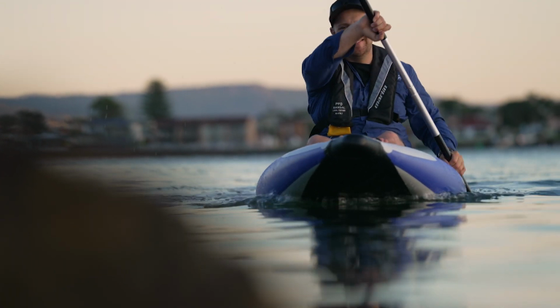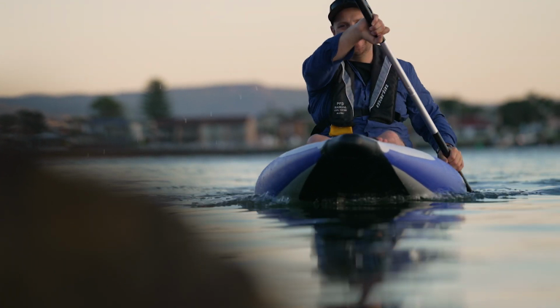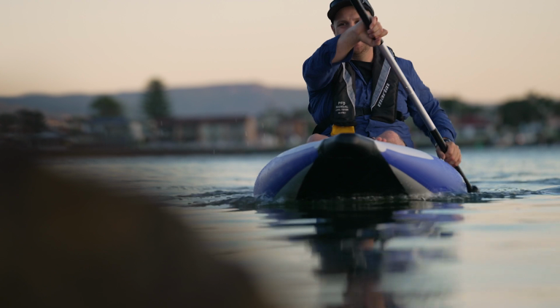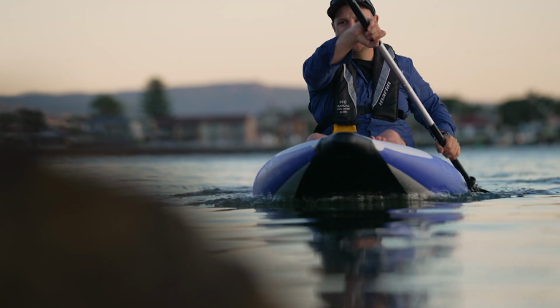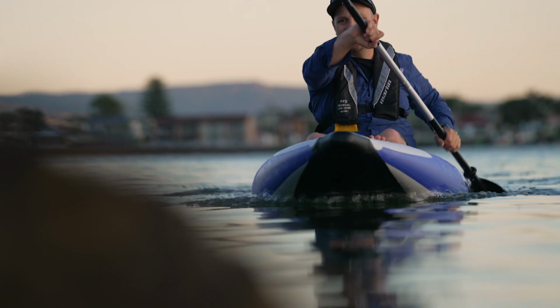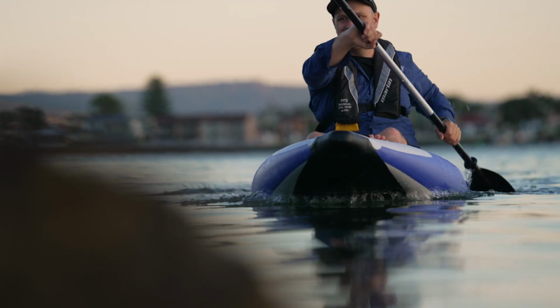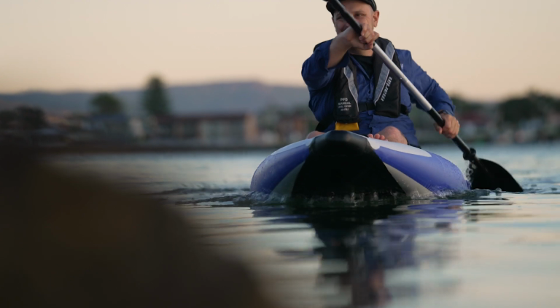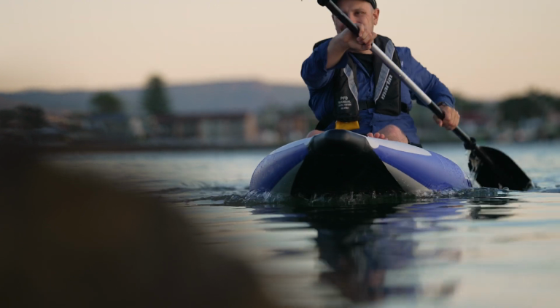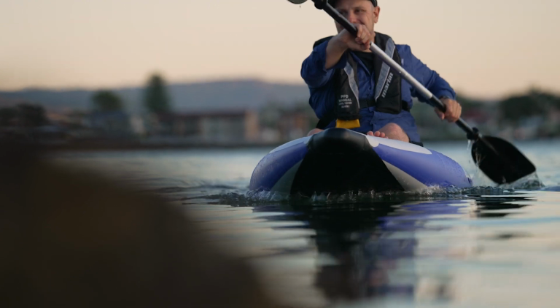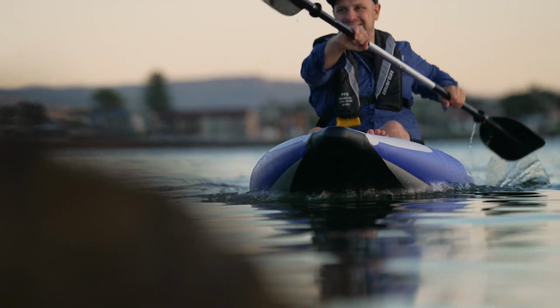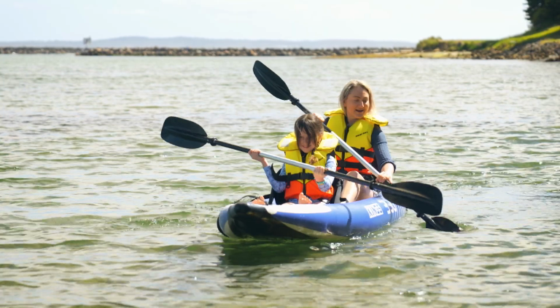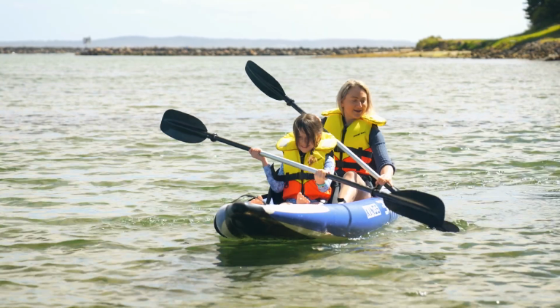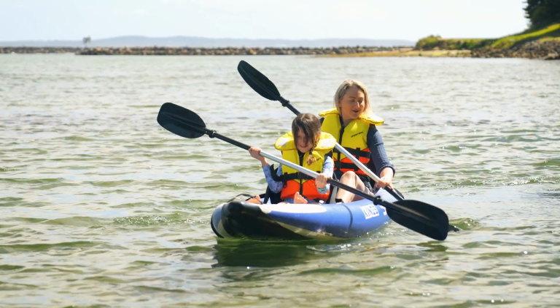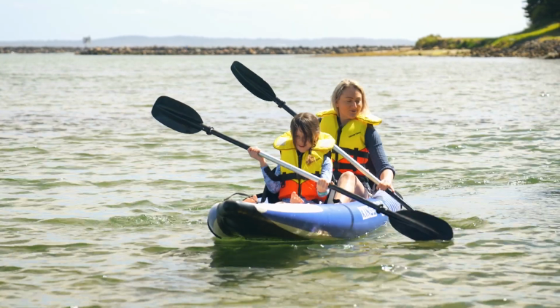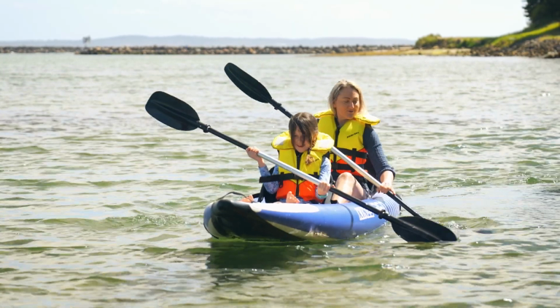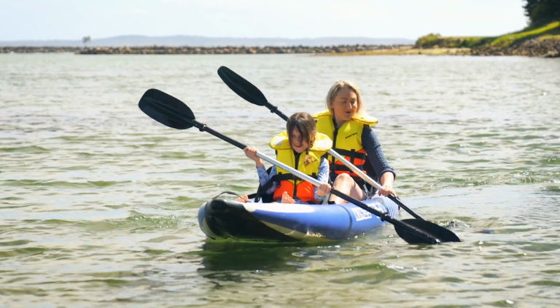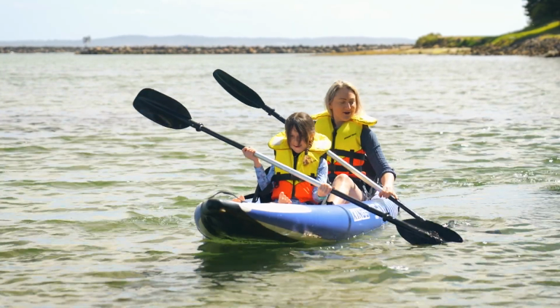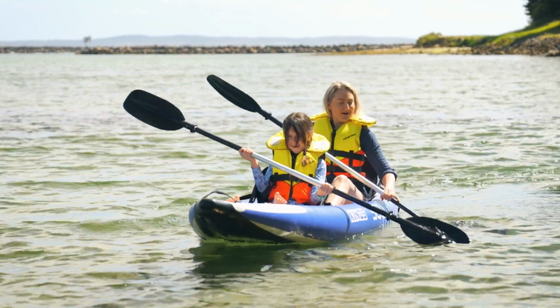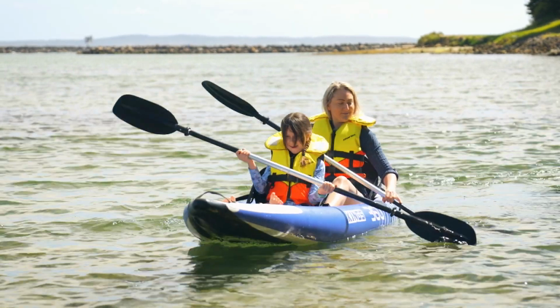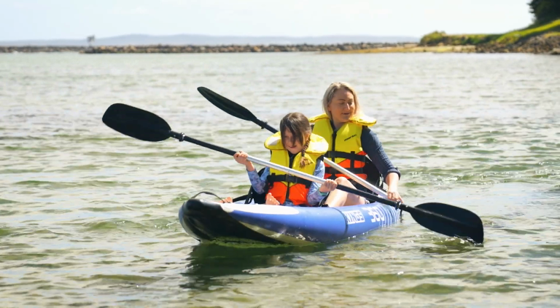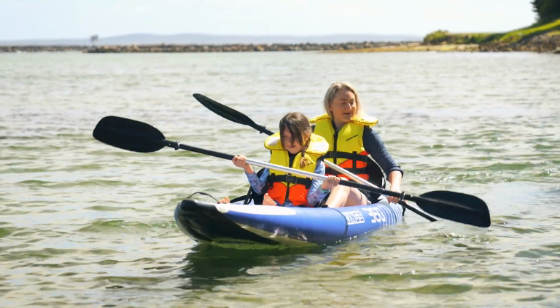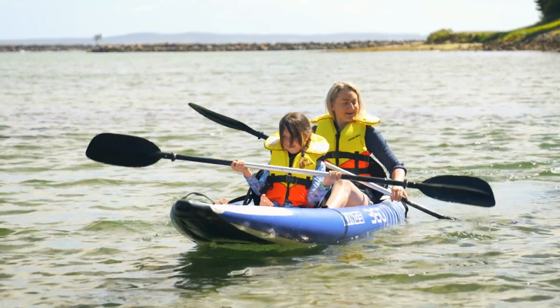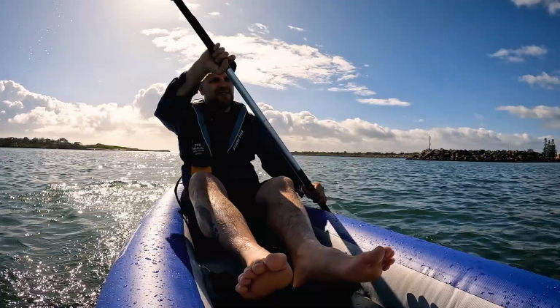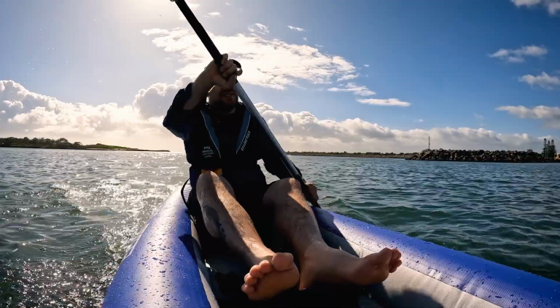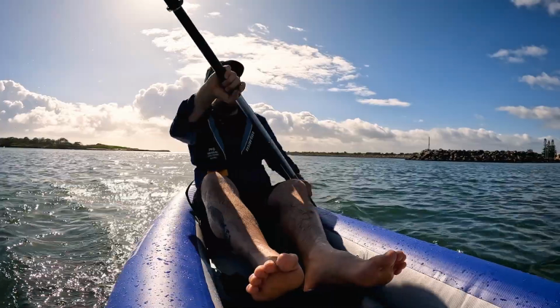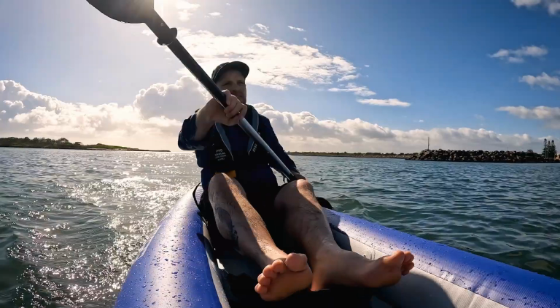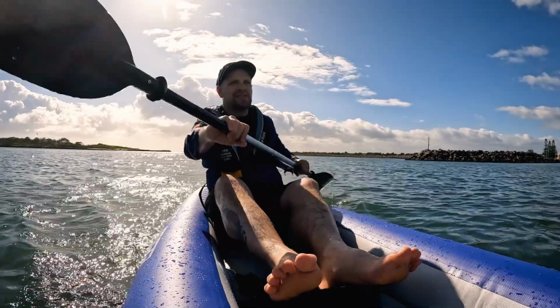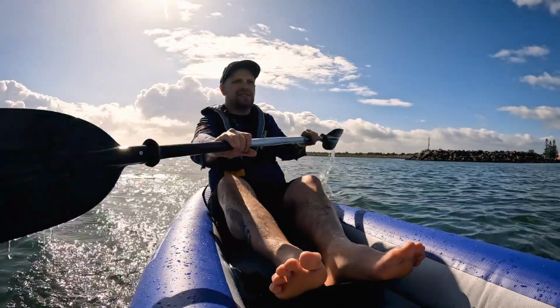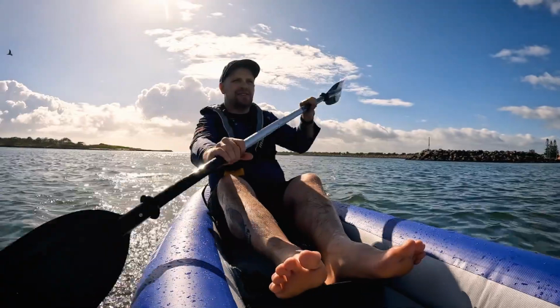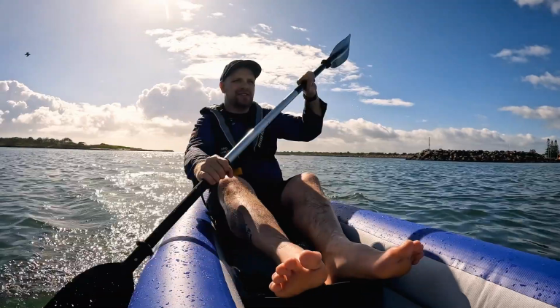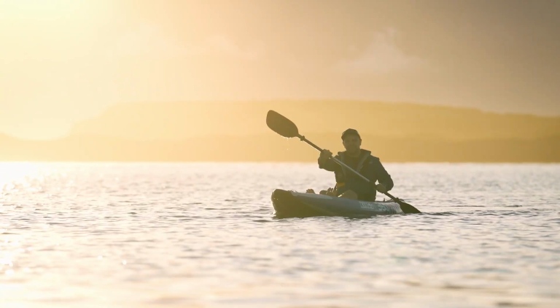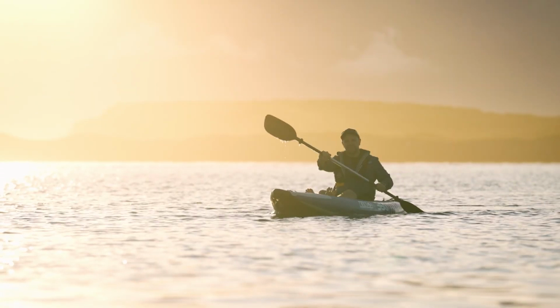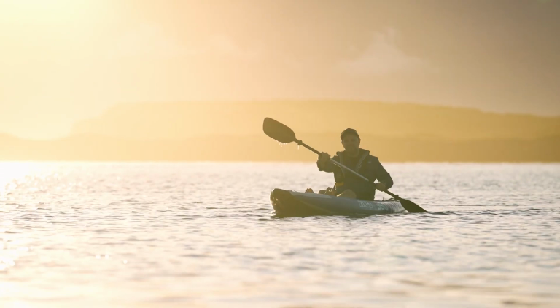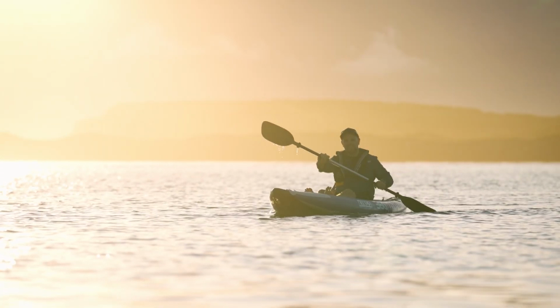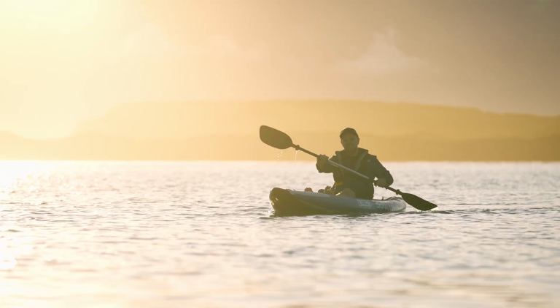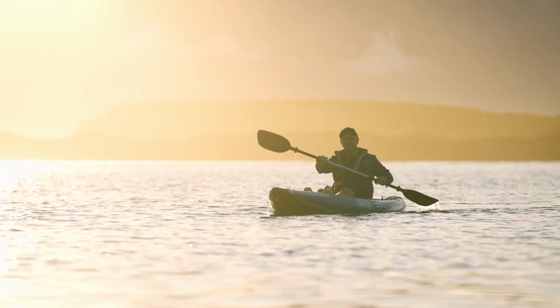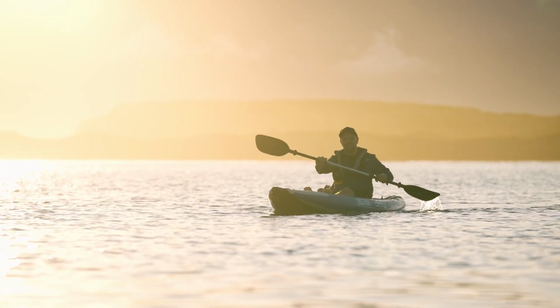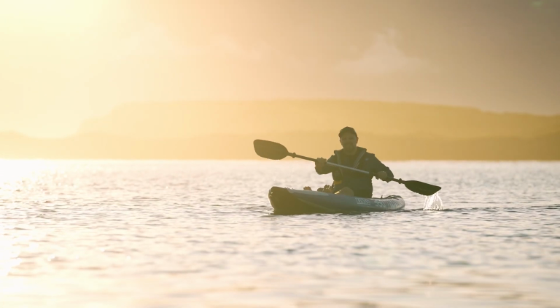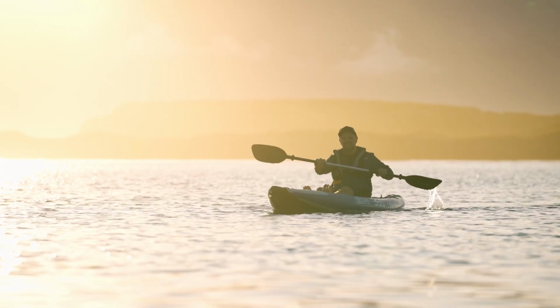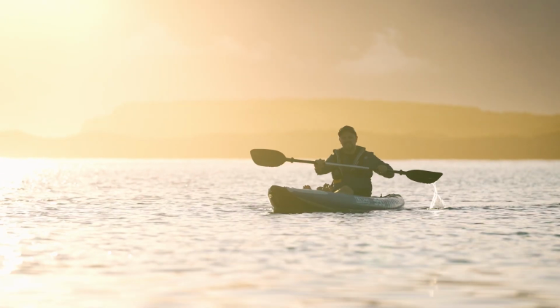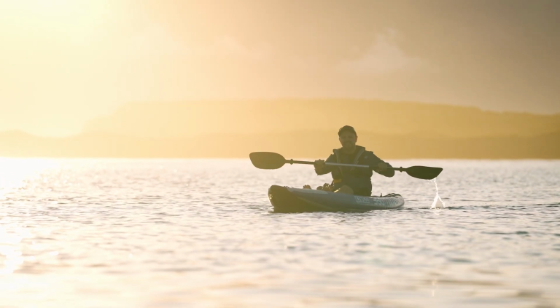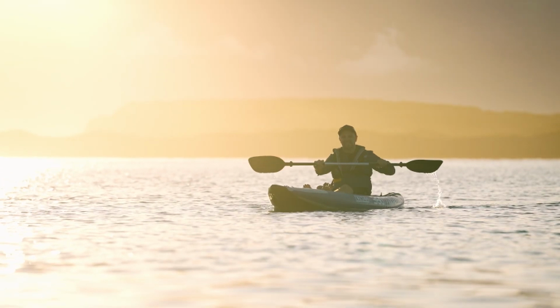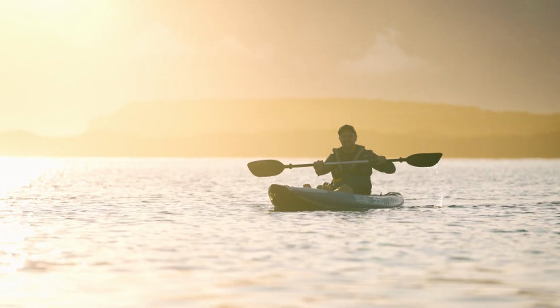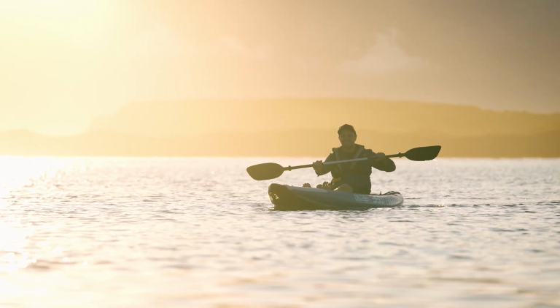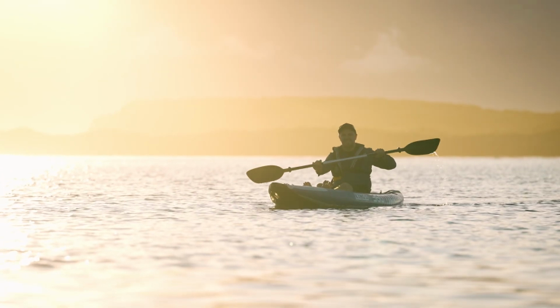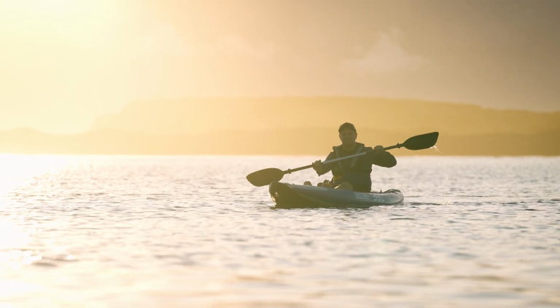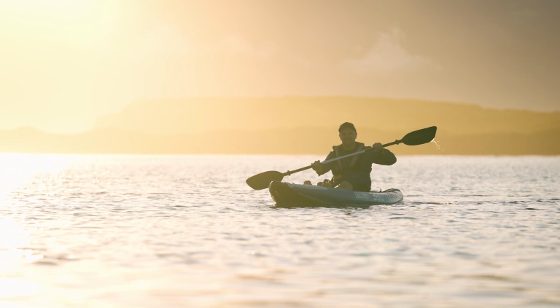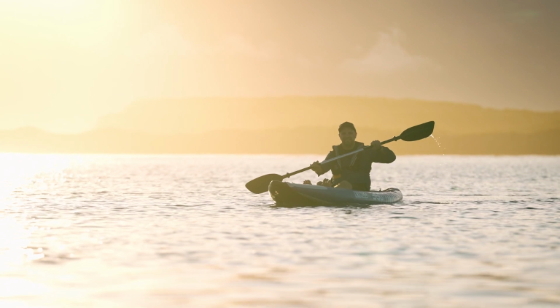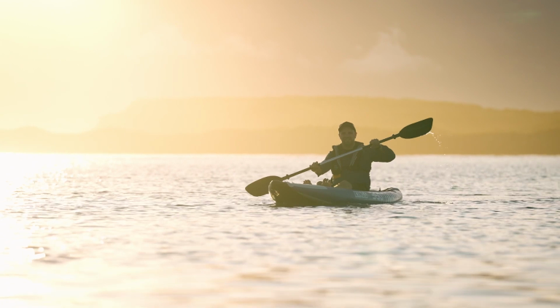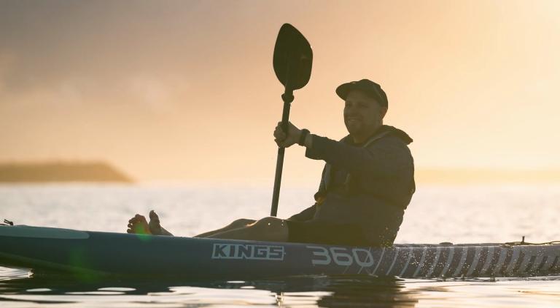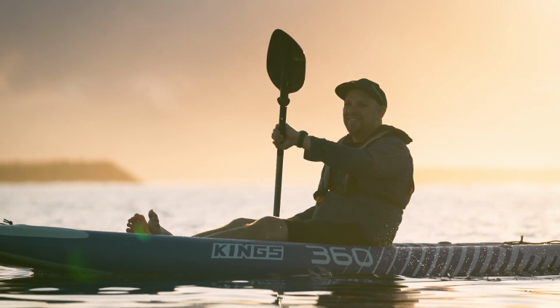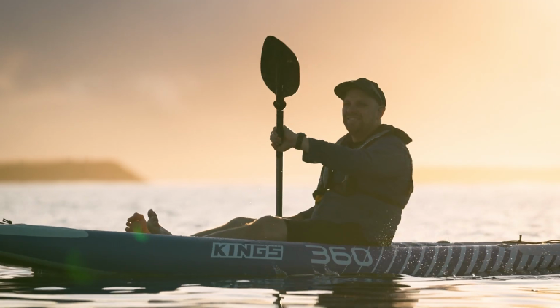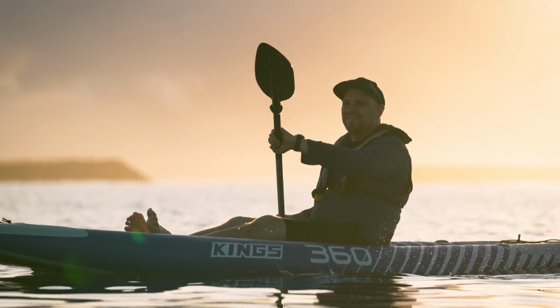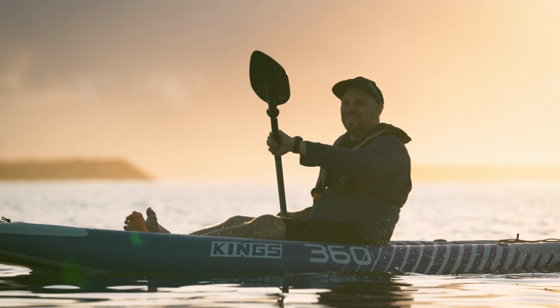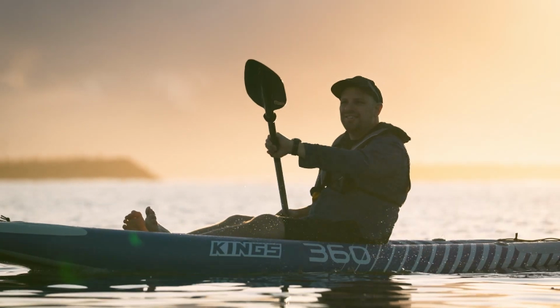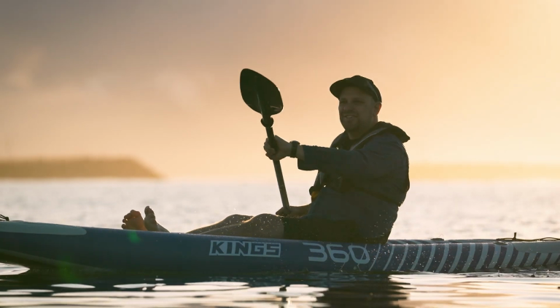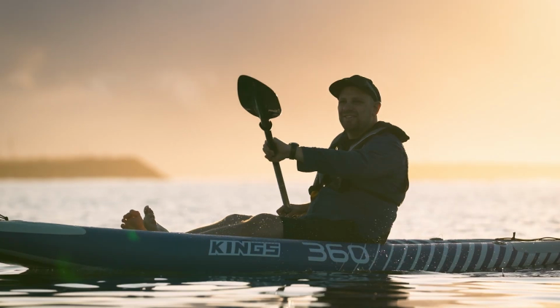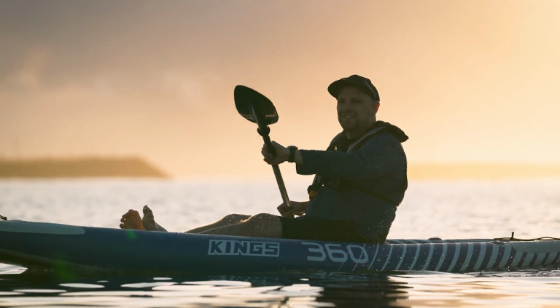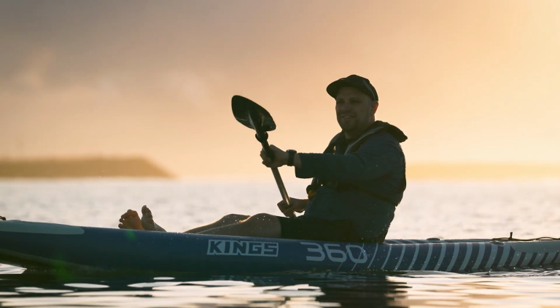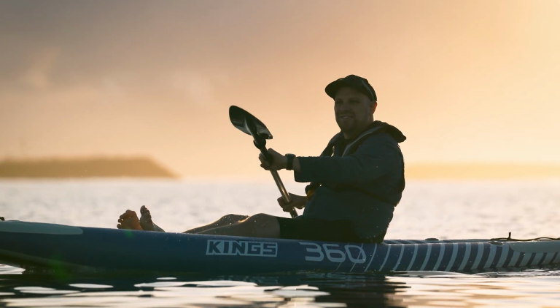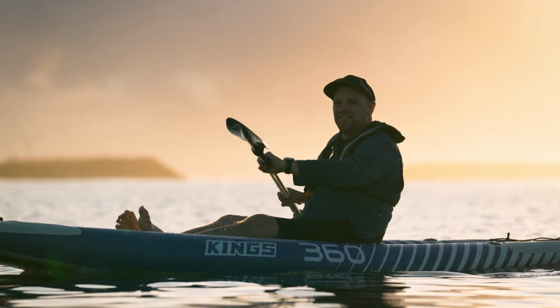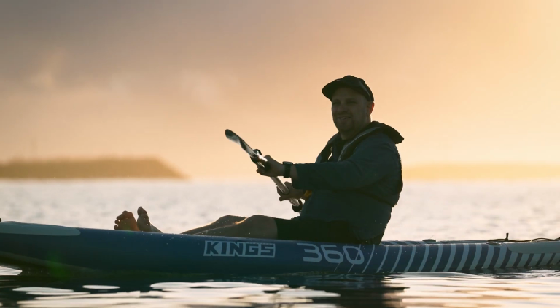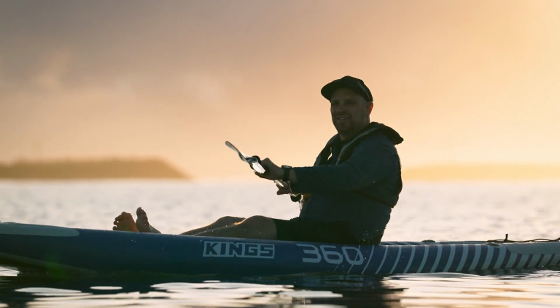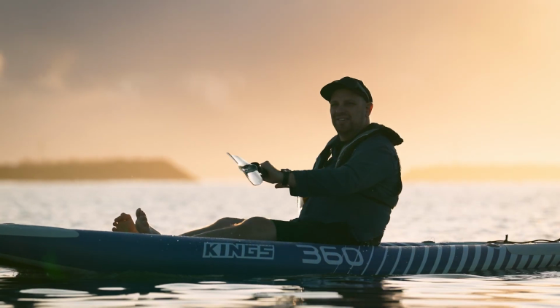It's also designed to separate into two pieces for easy transport and storage, and it floats if you drop it in the water. You can't argue with that.